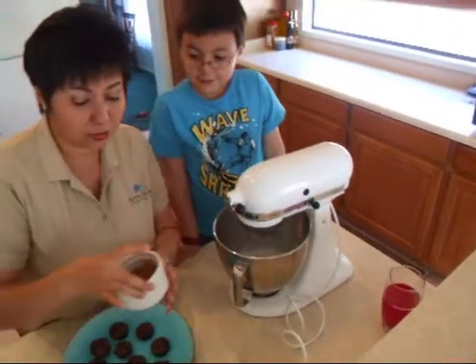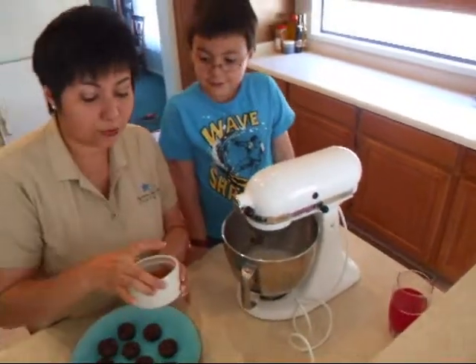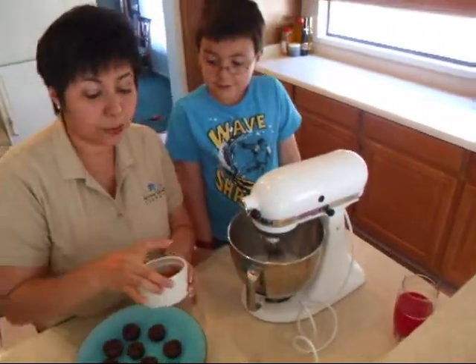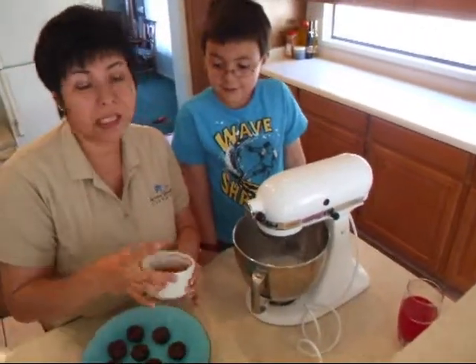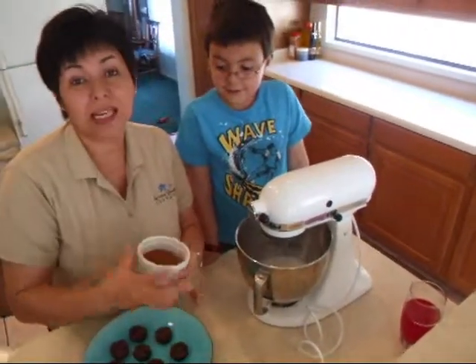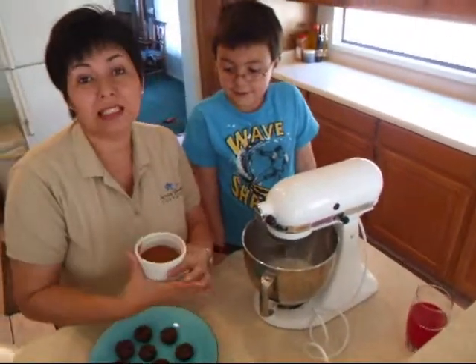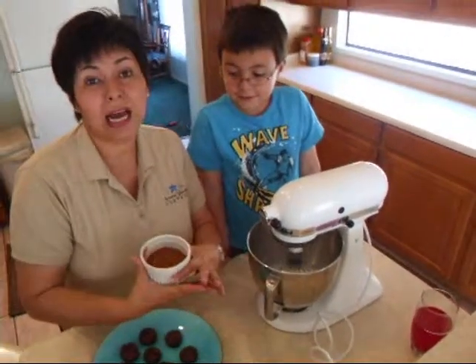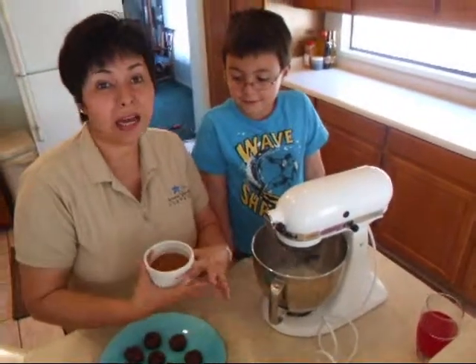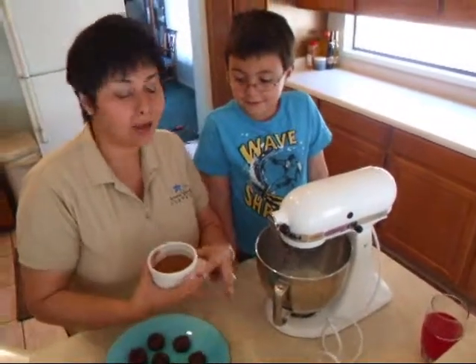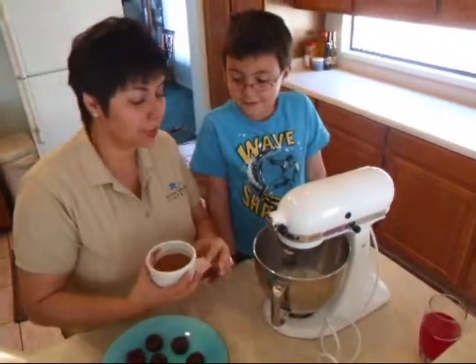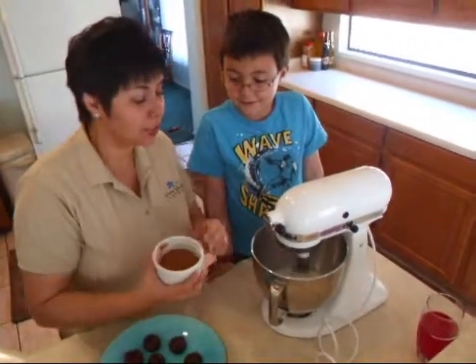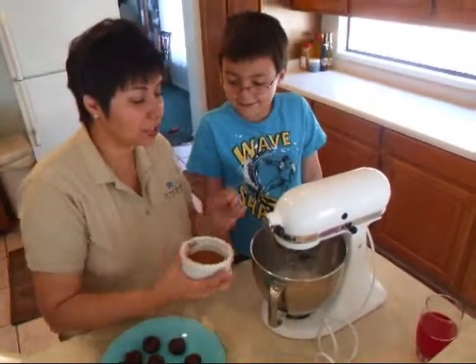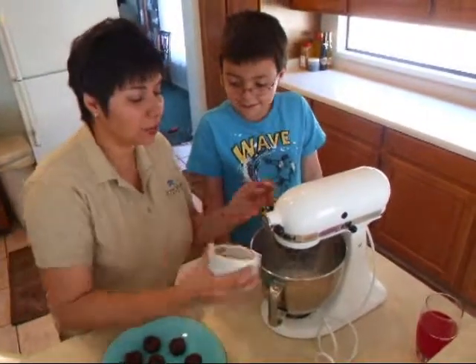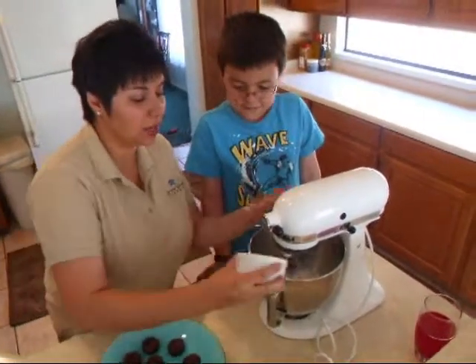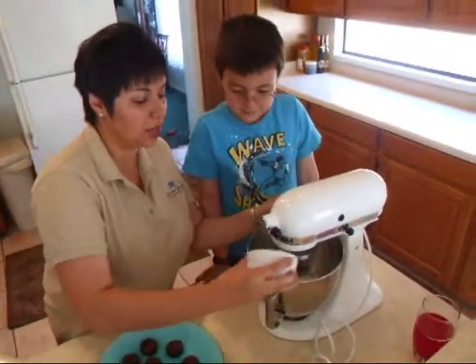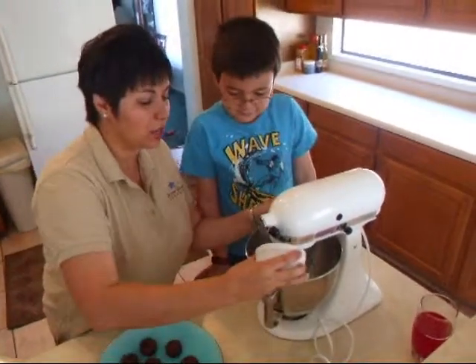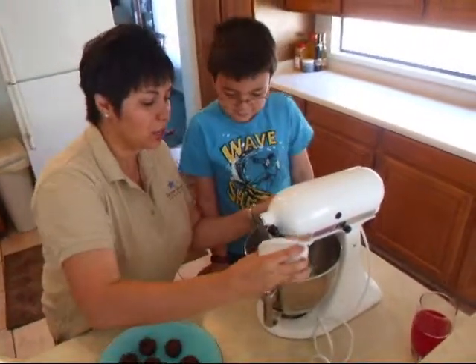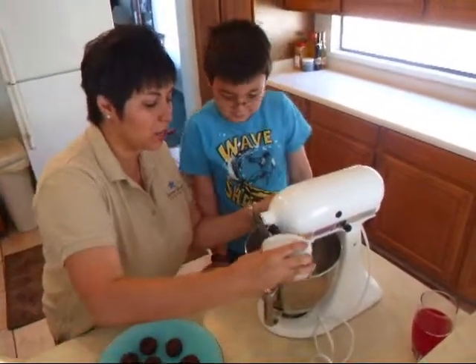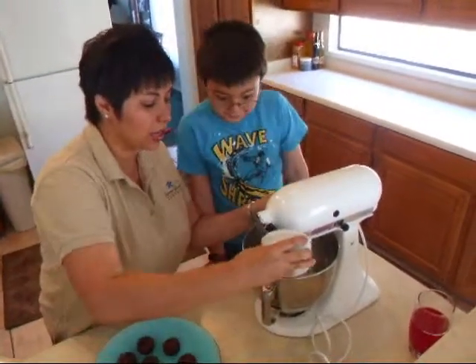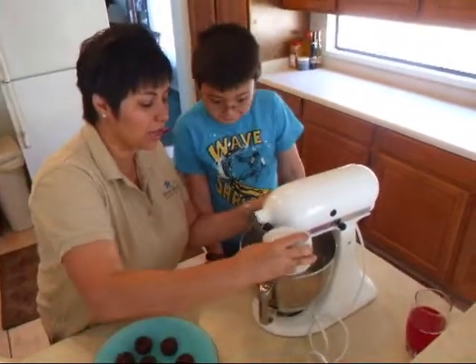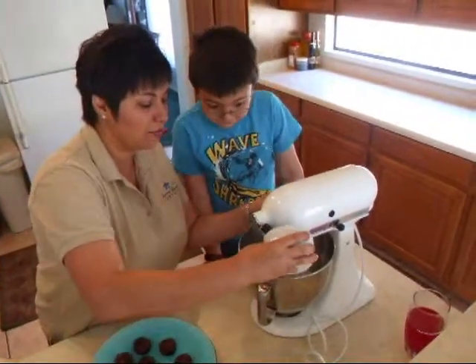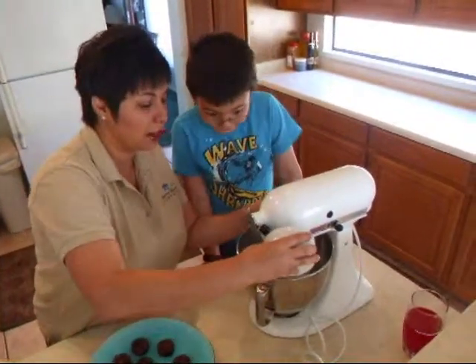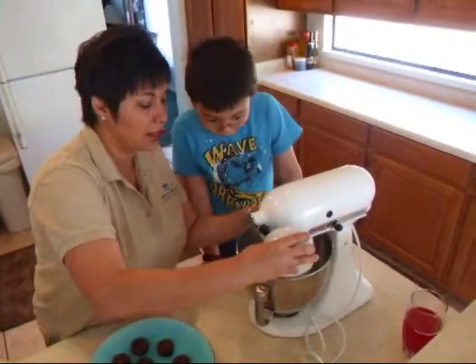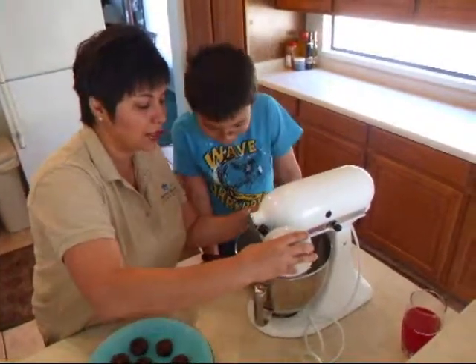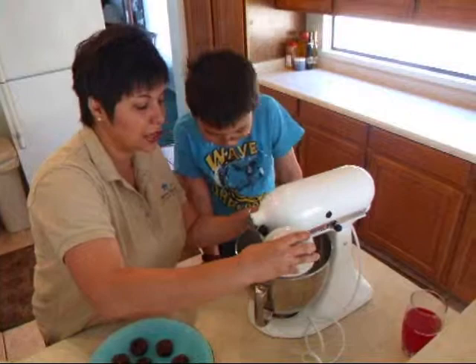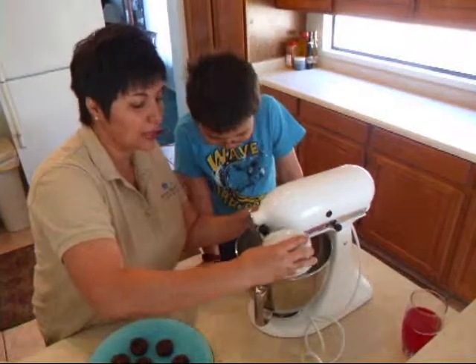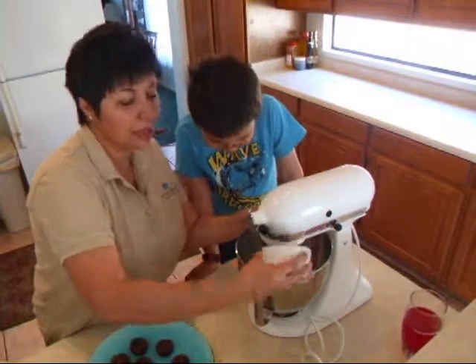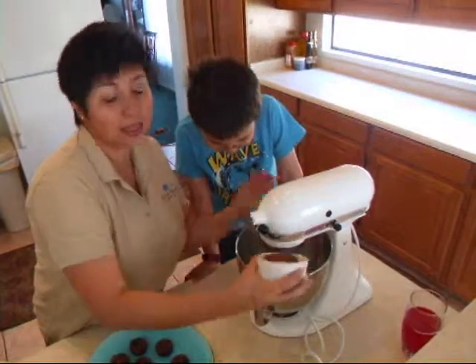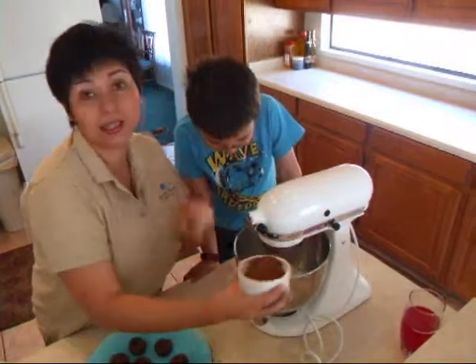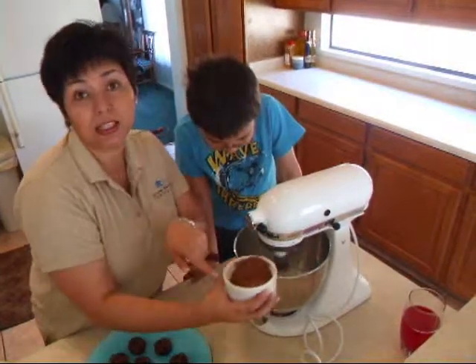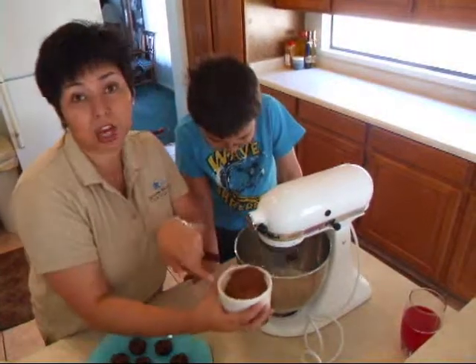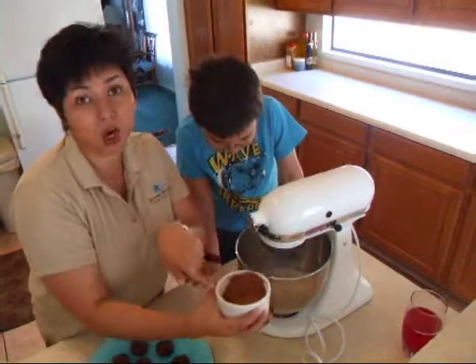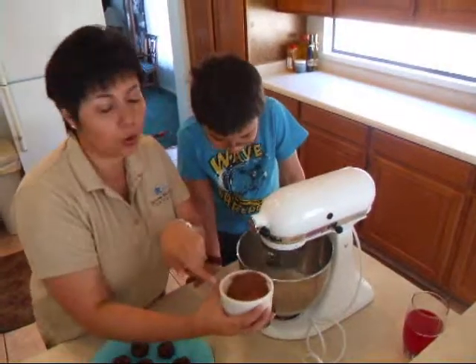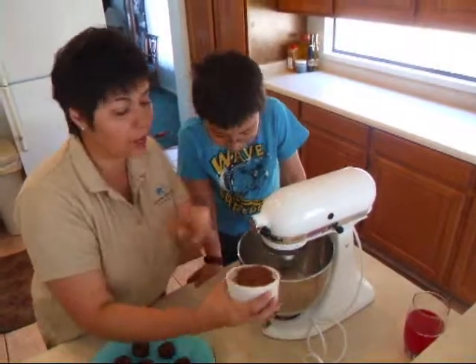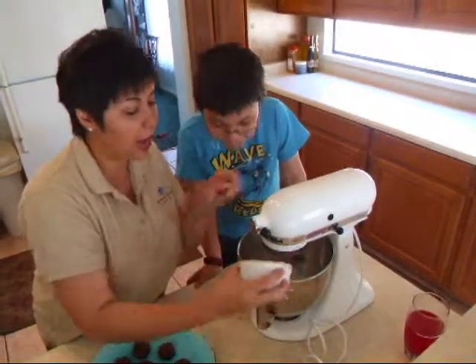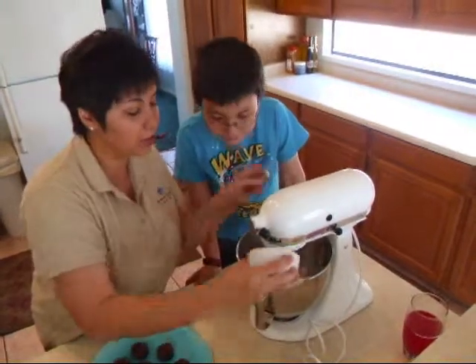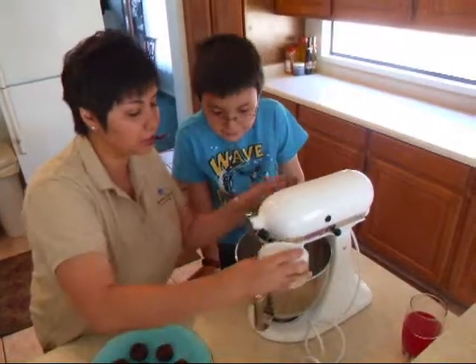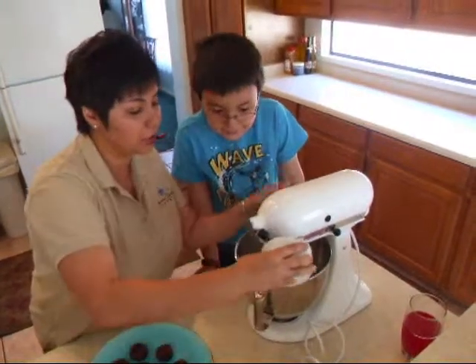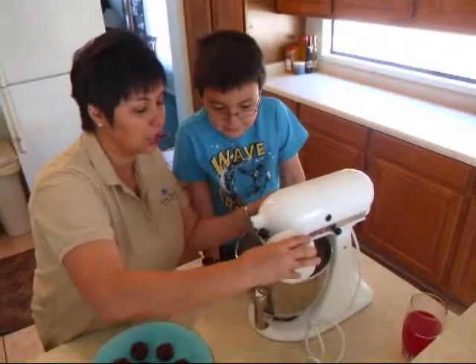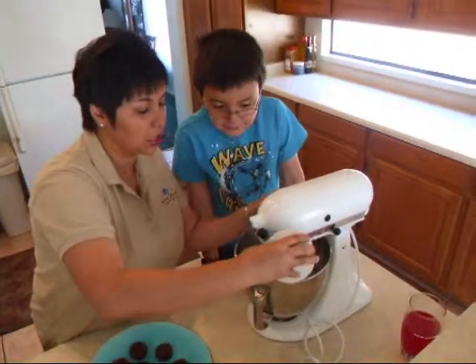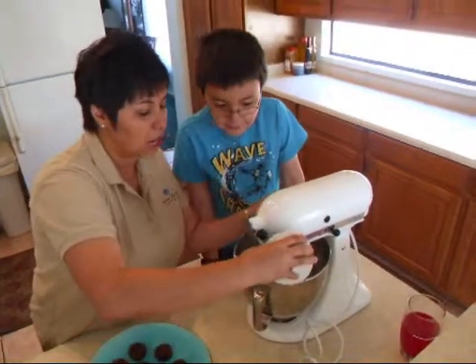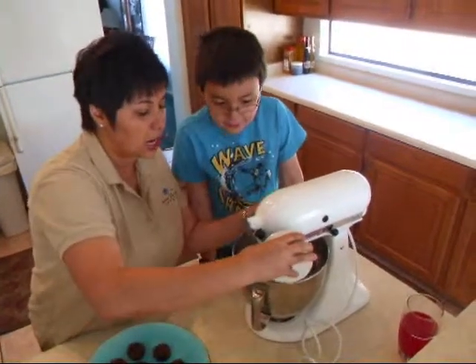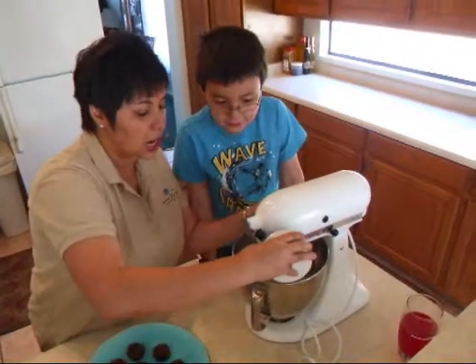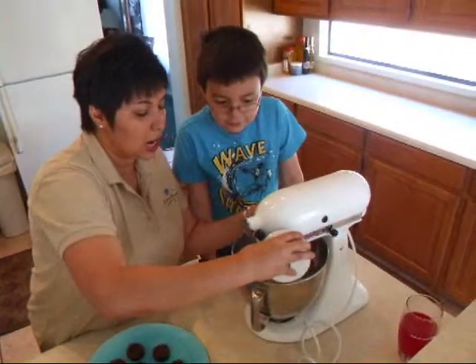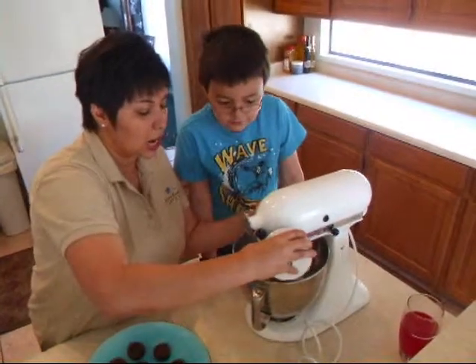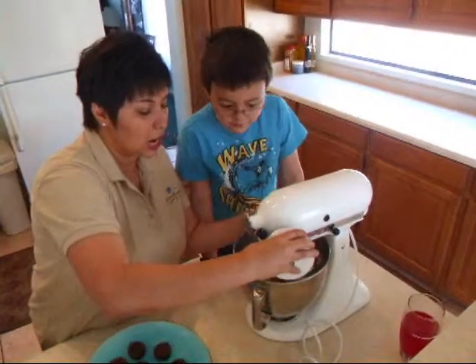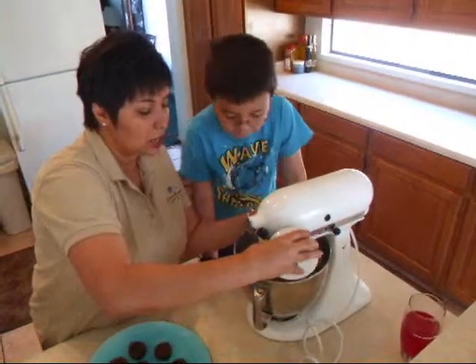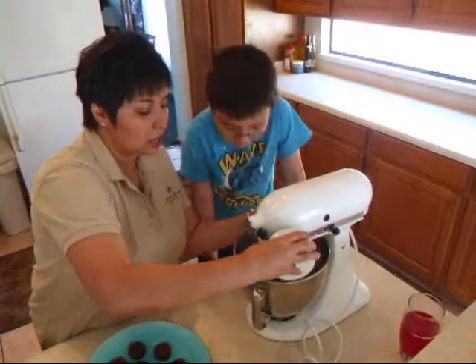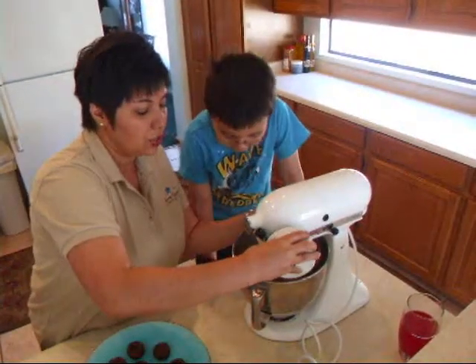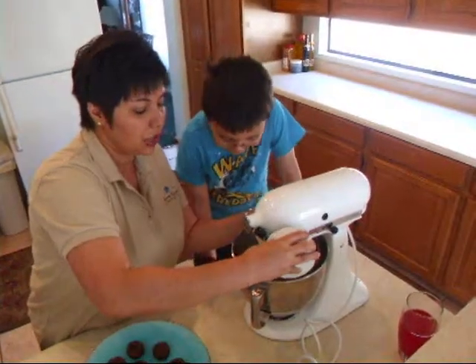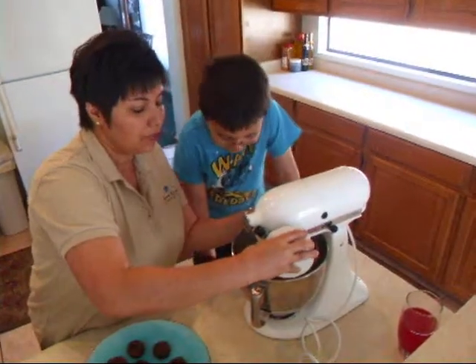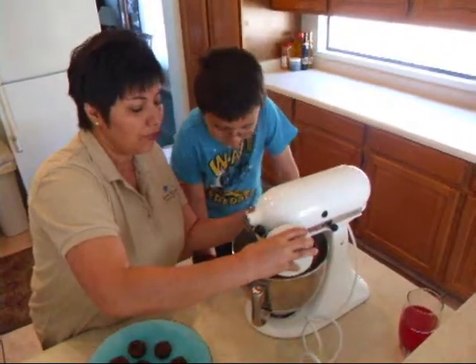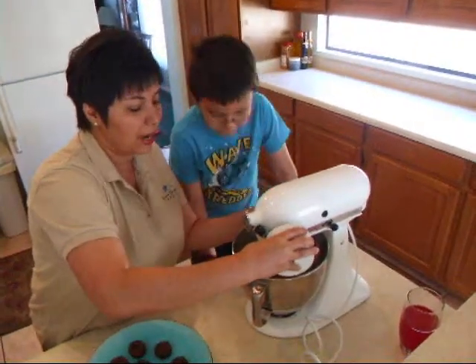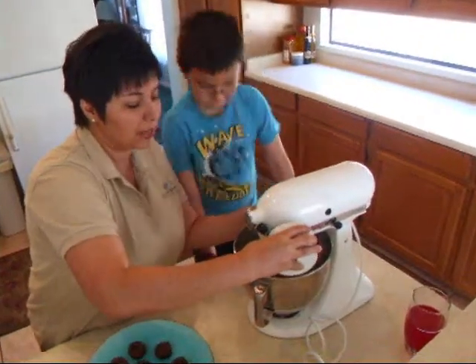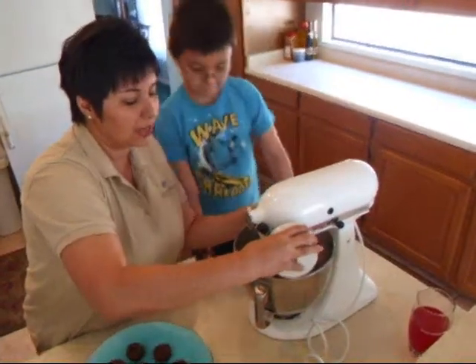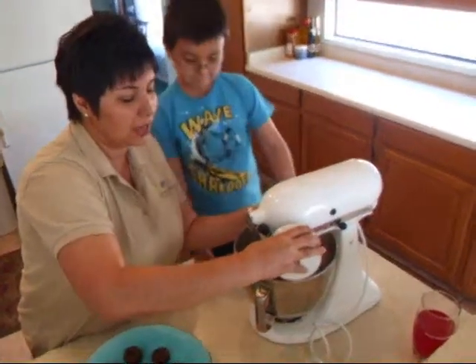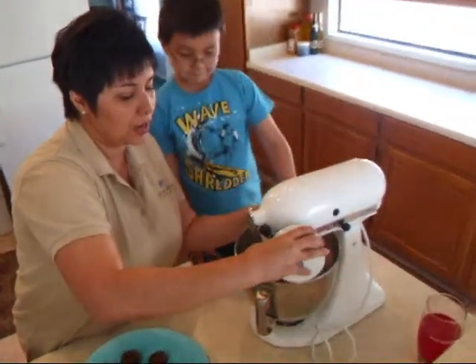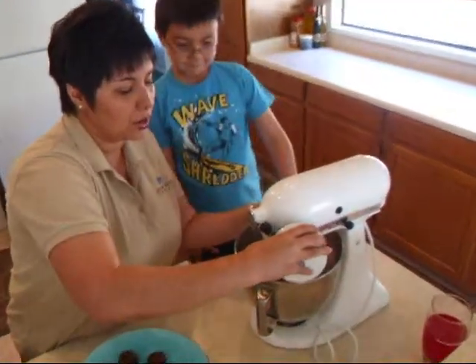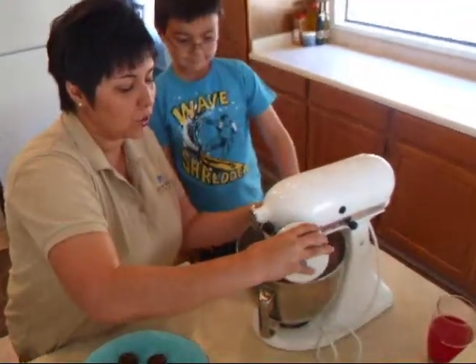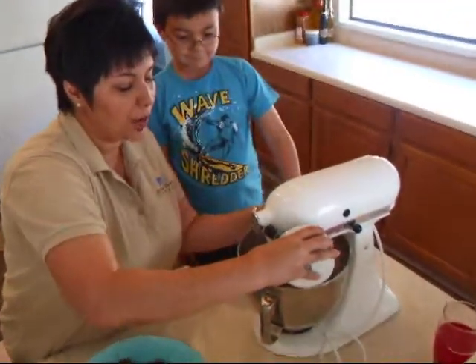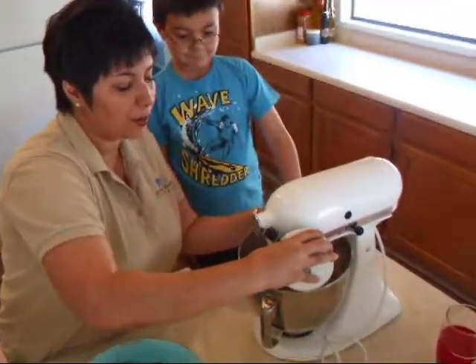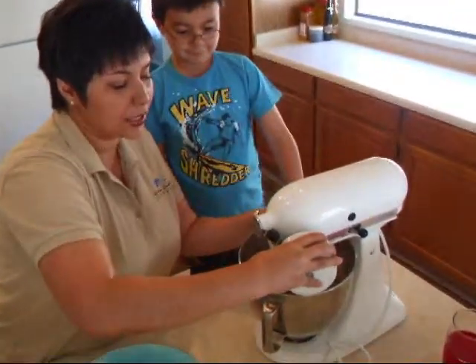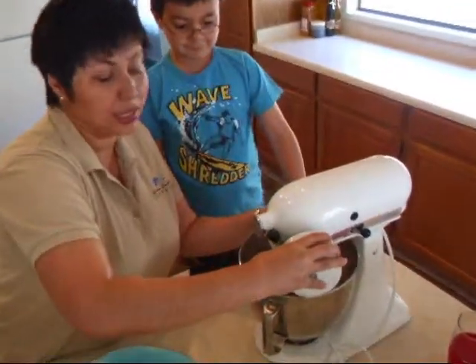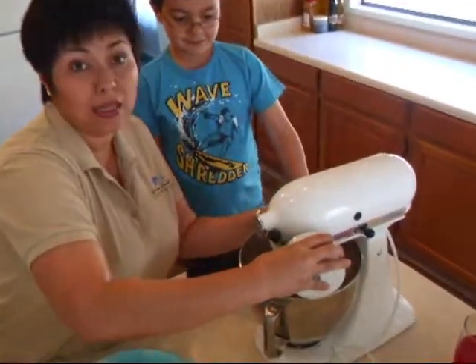For the entire recipe you can find it — this is cocoa powder — you can find it on our website.